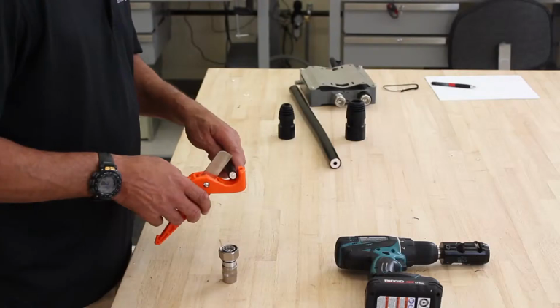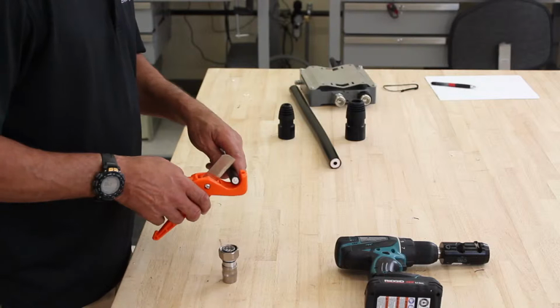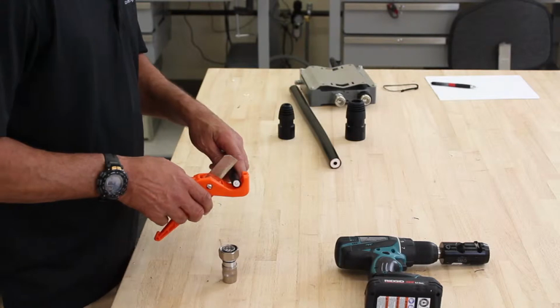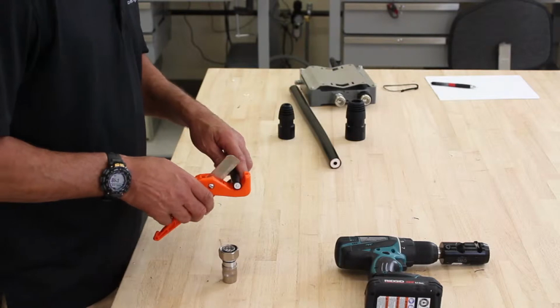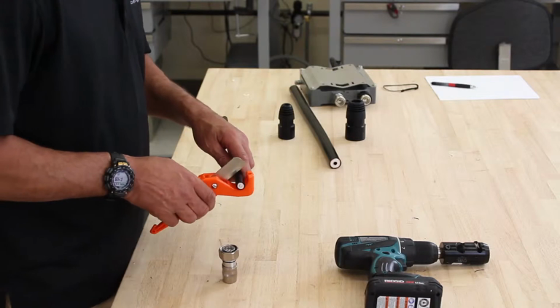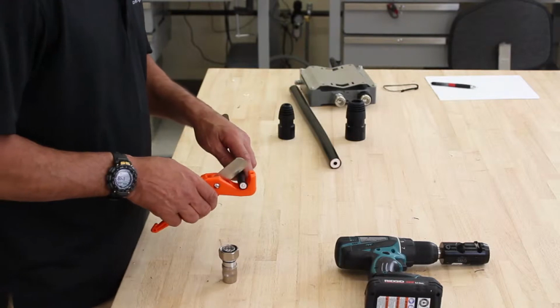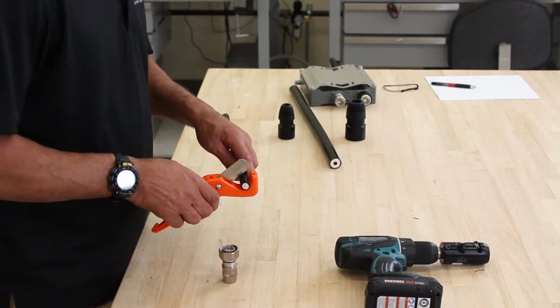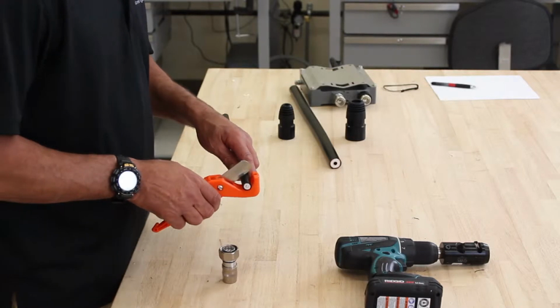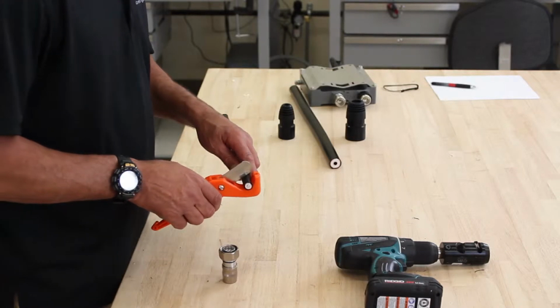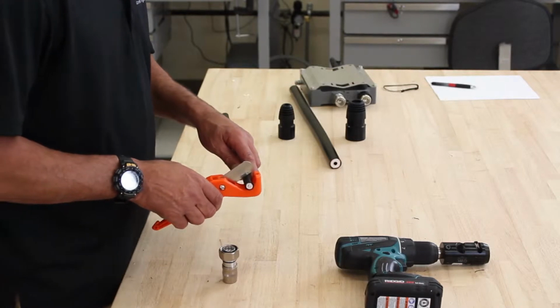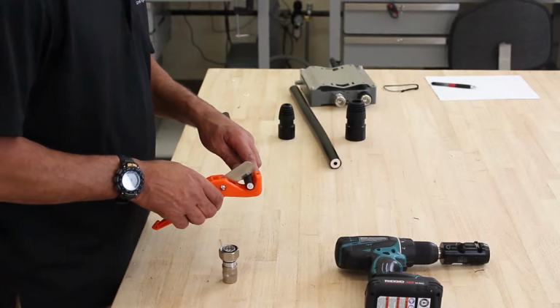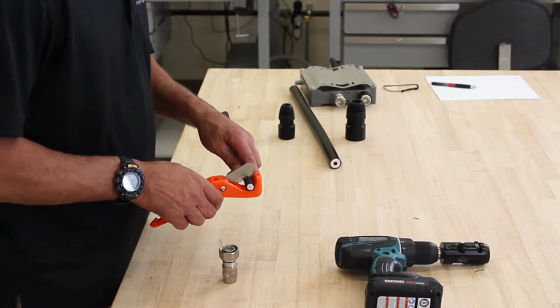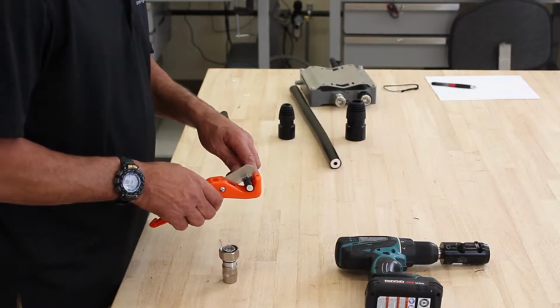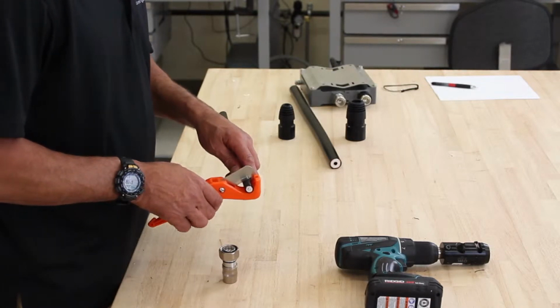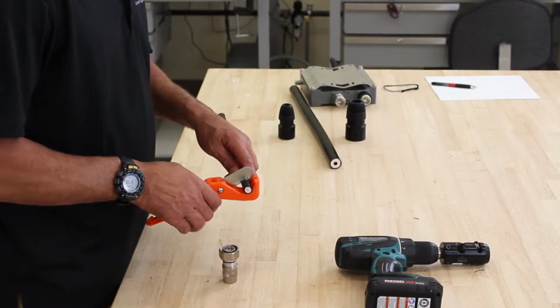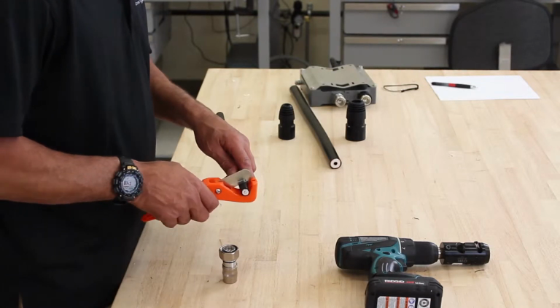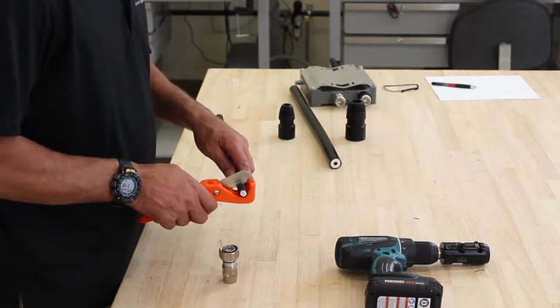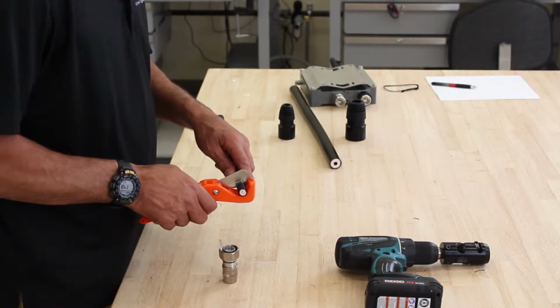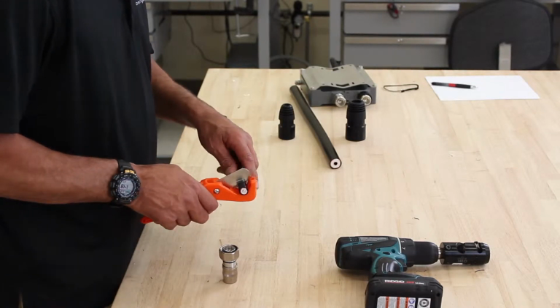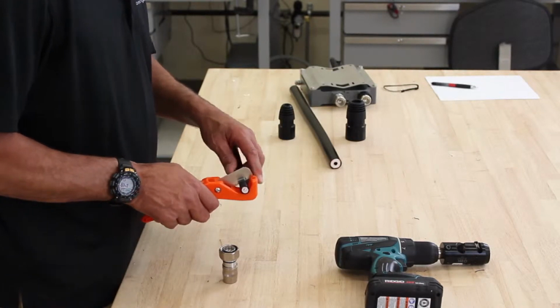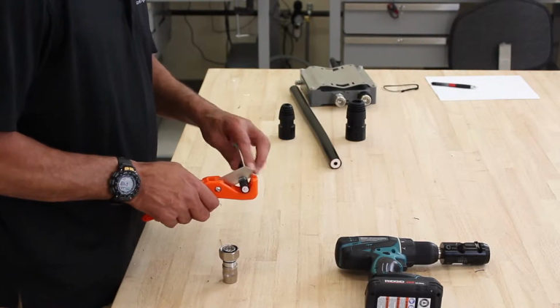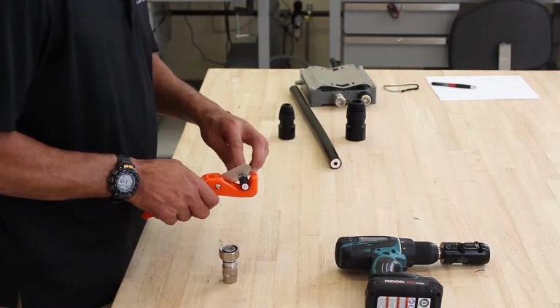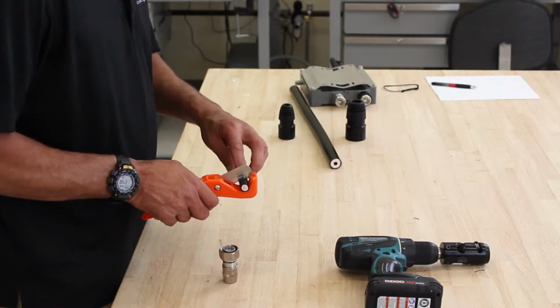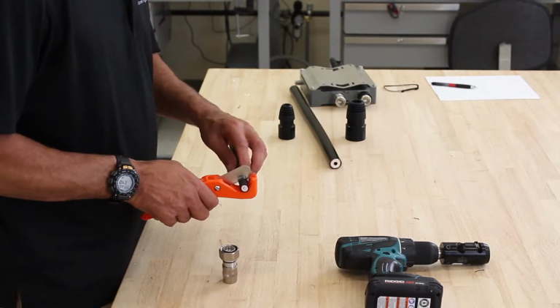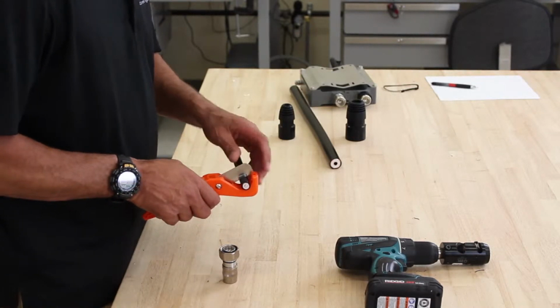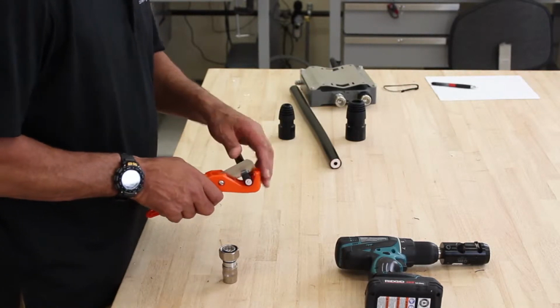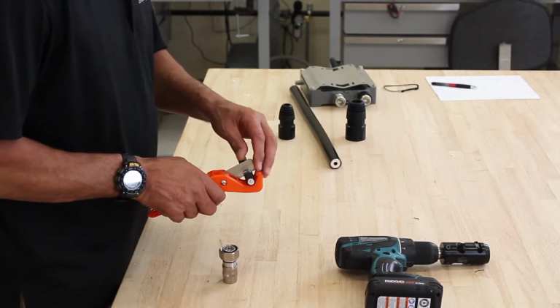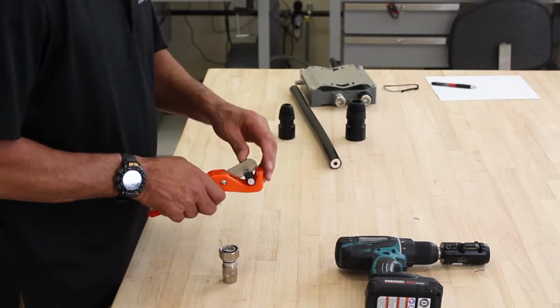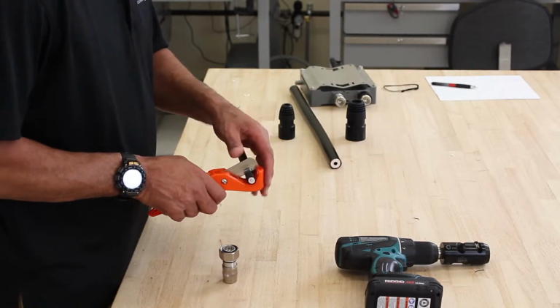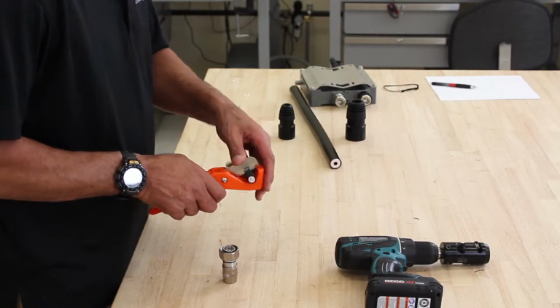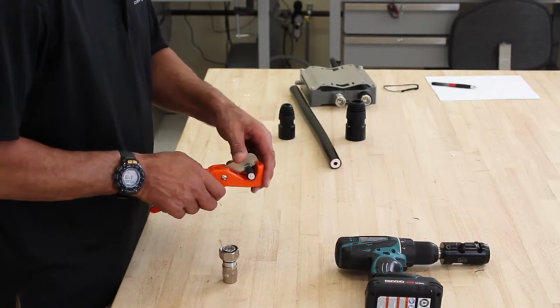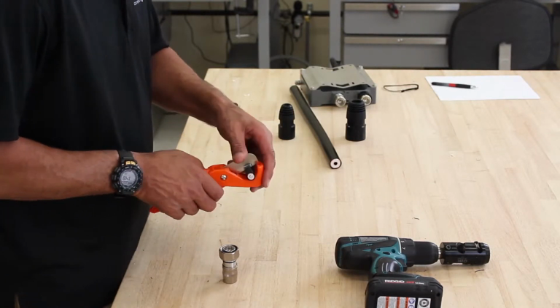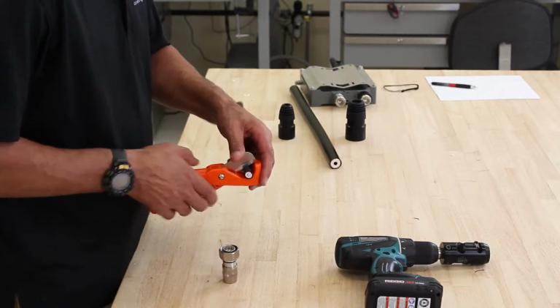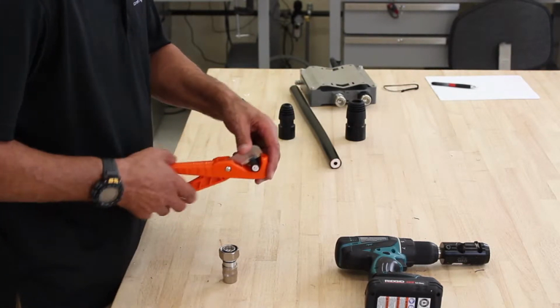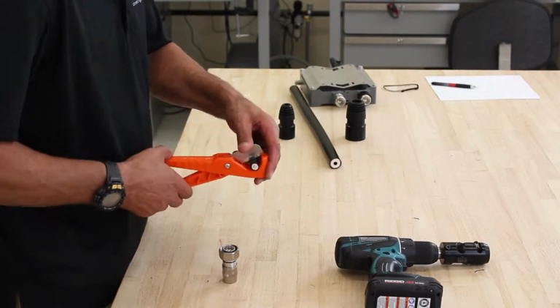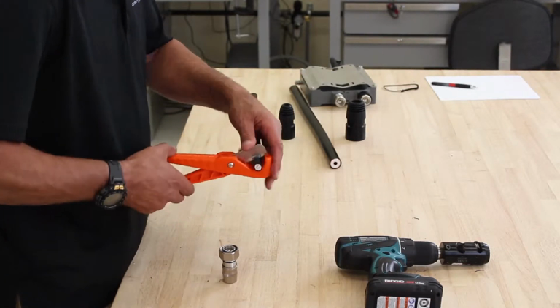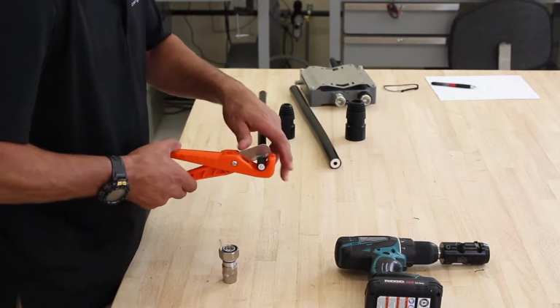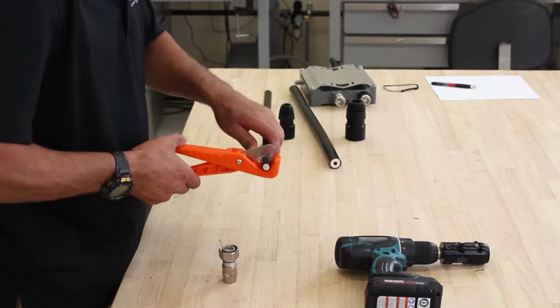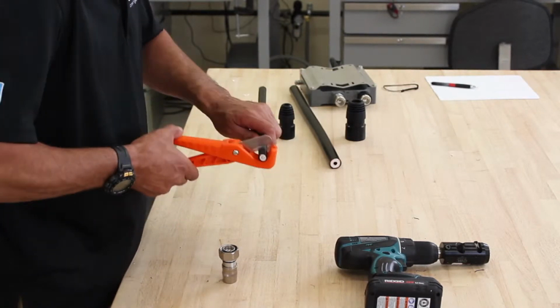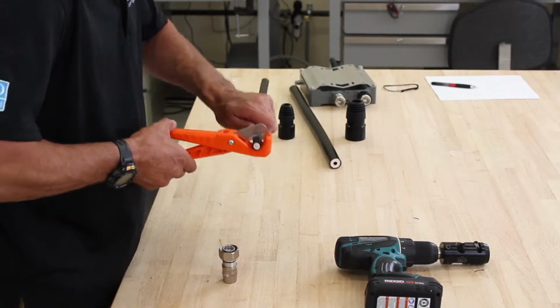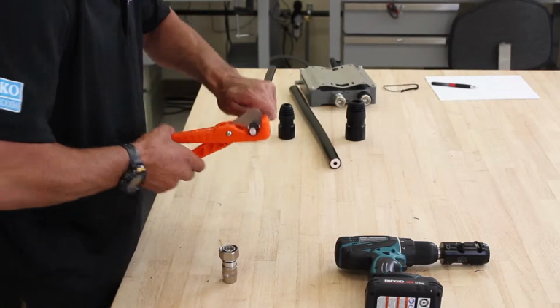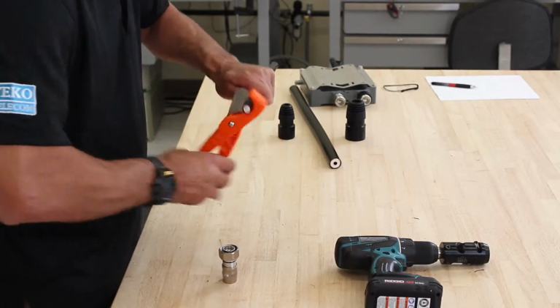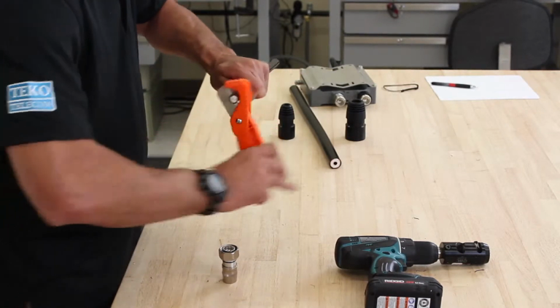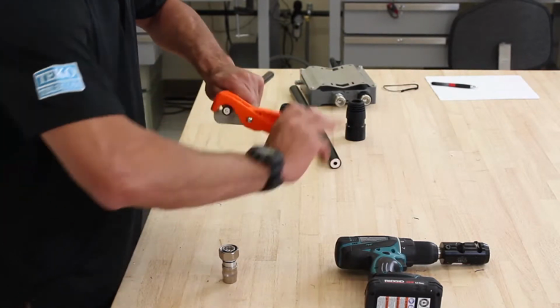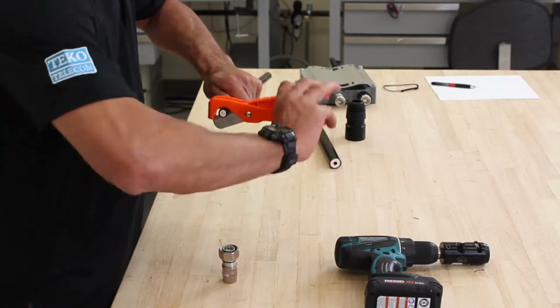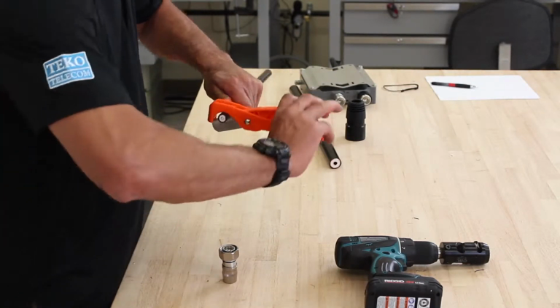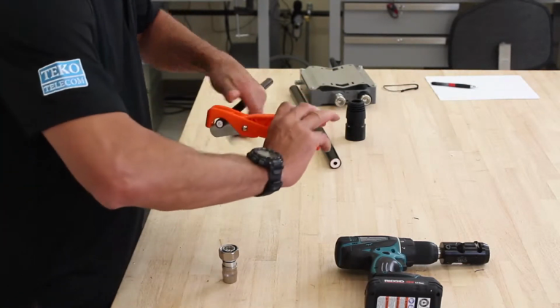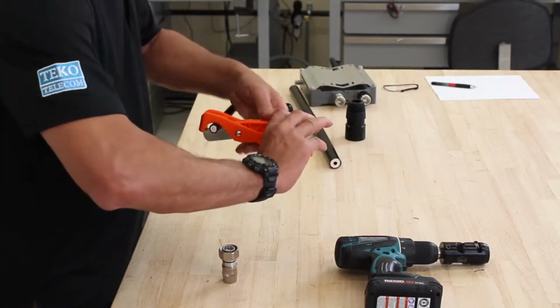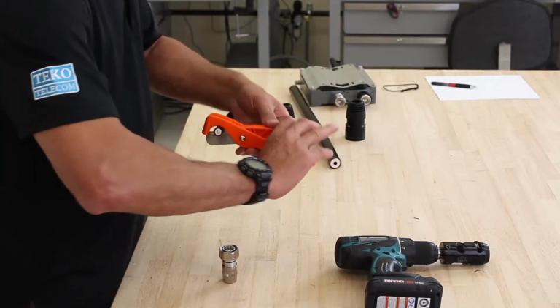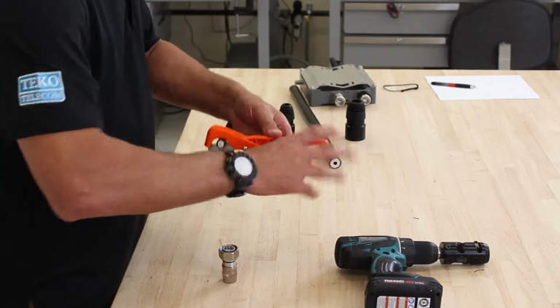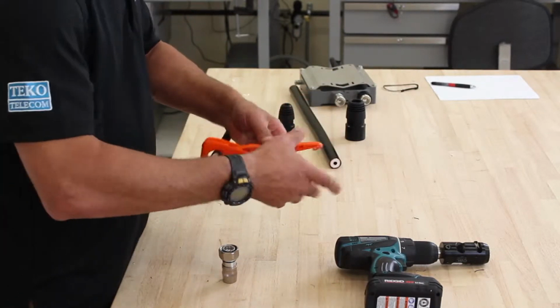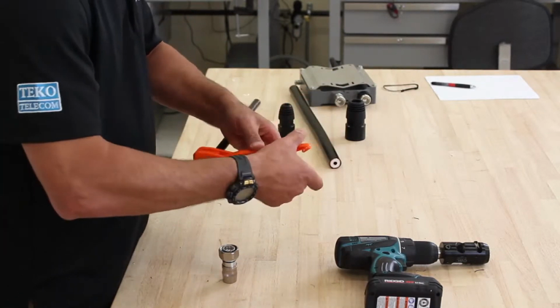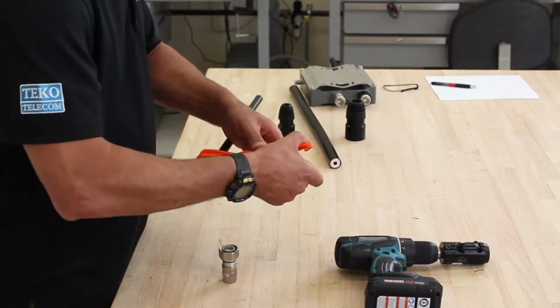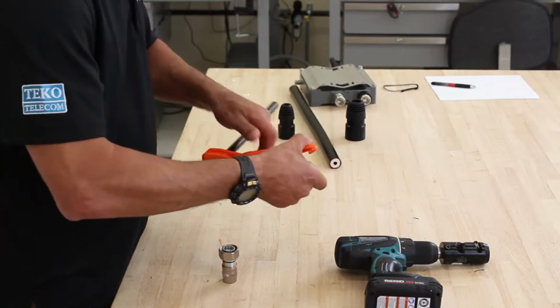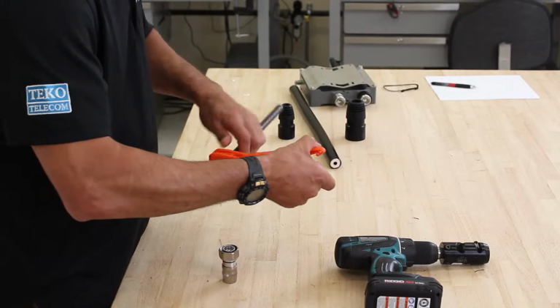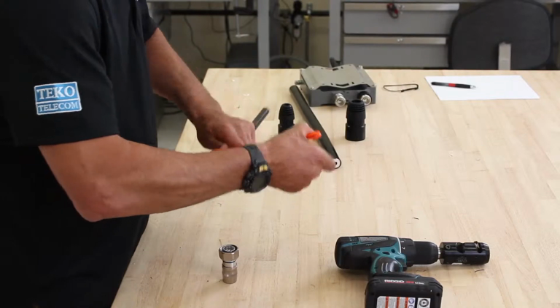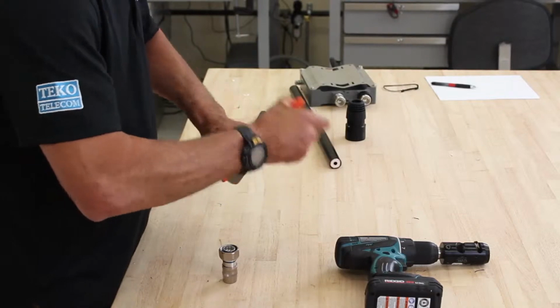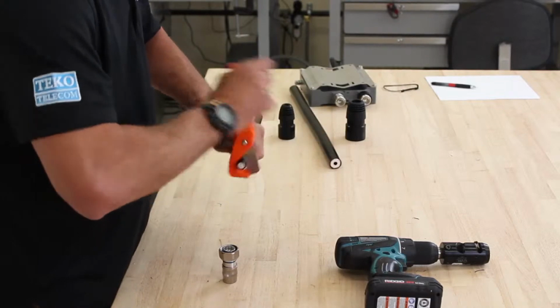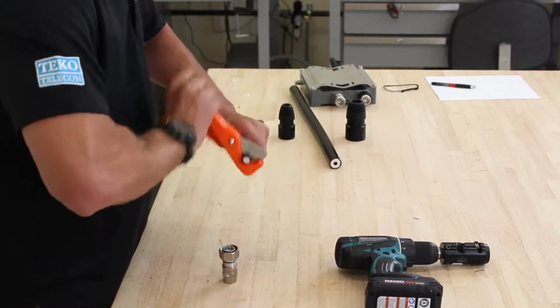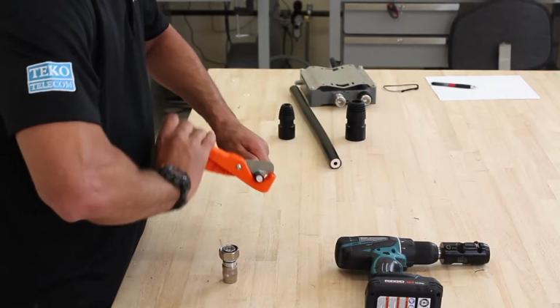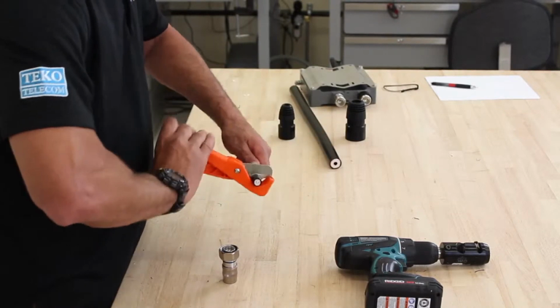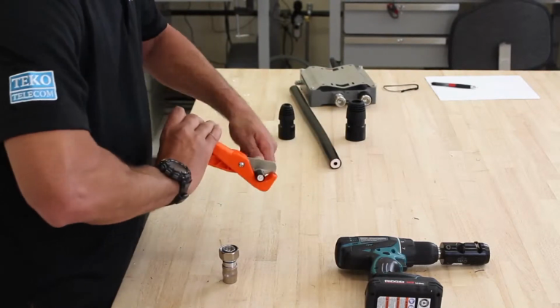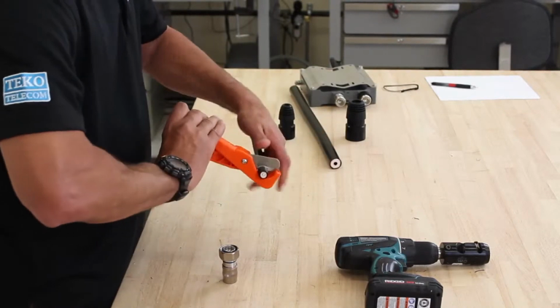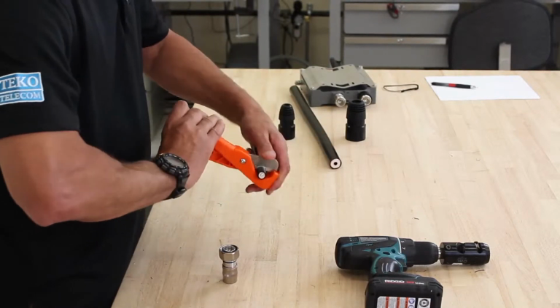Take your cutter, put the blade into the valley, and make a nice clean cut.